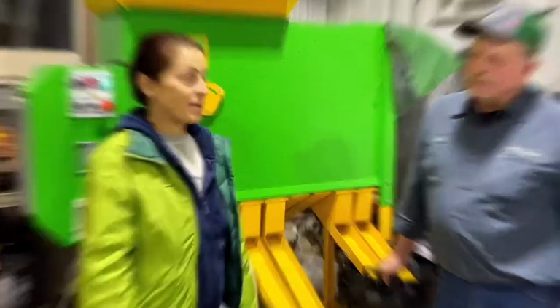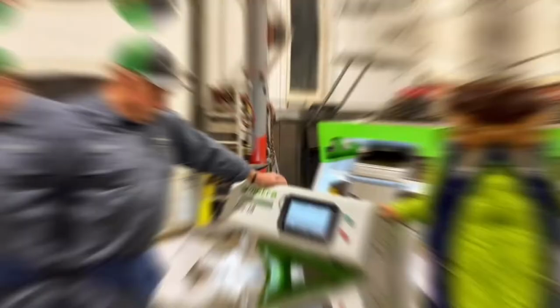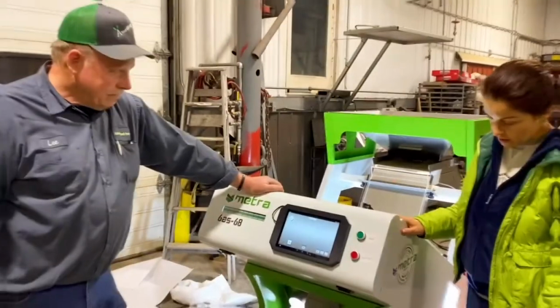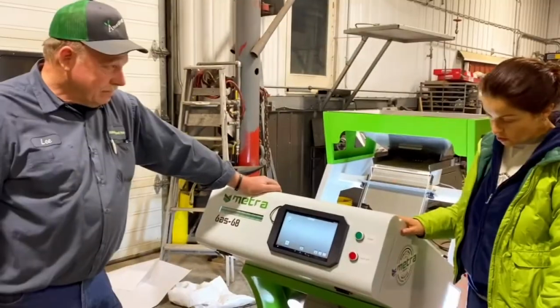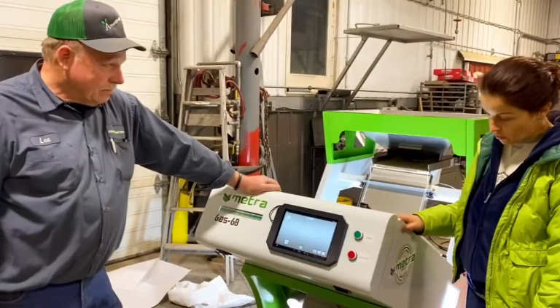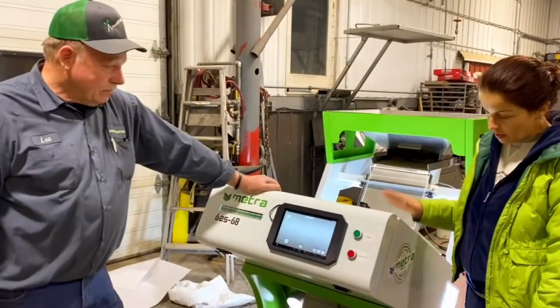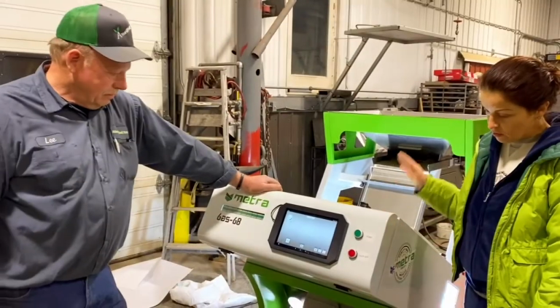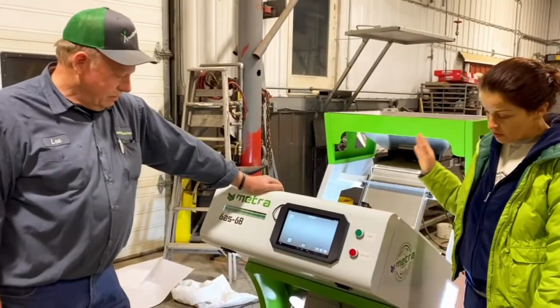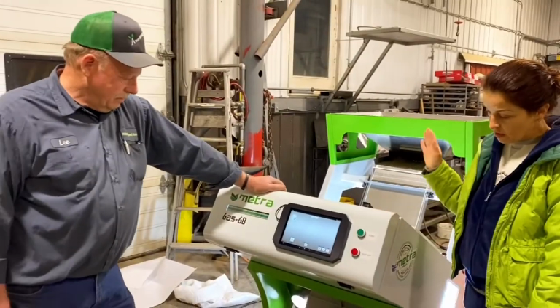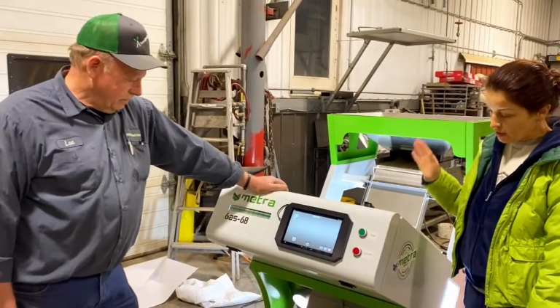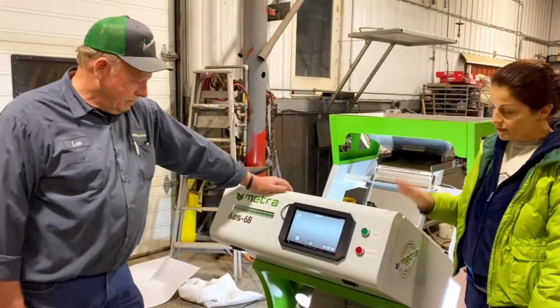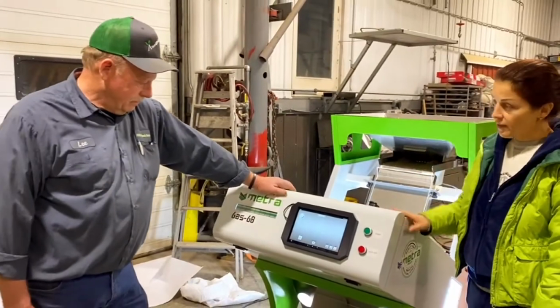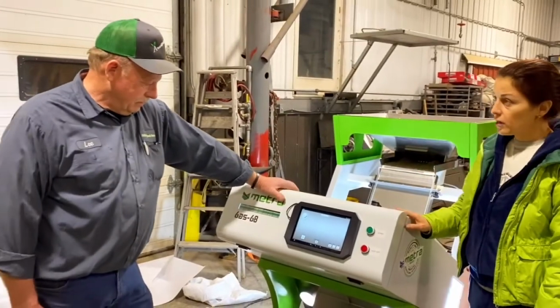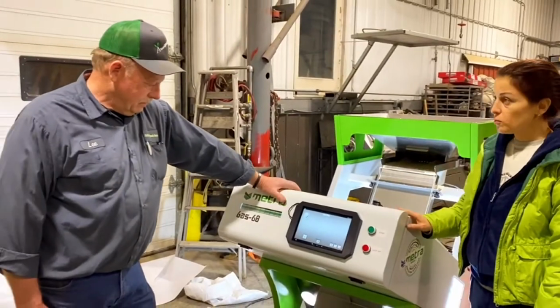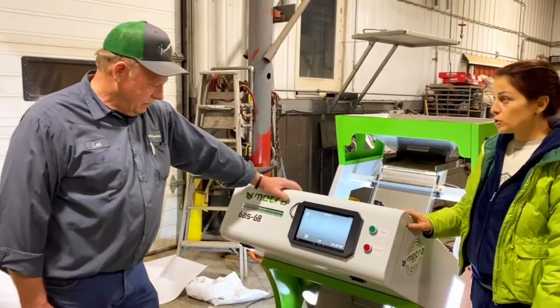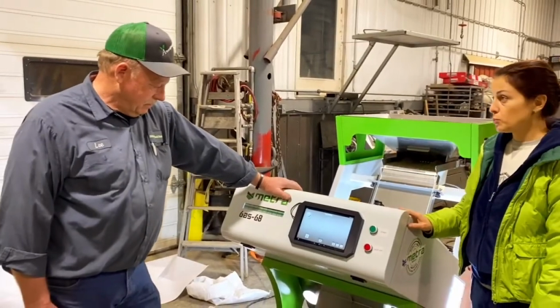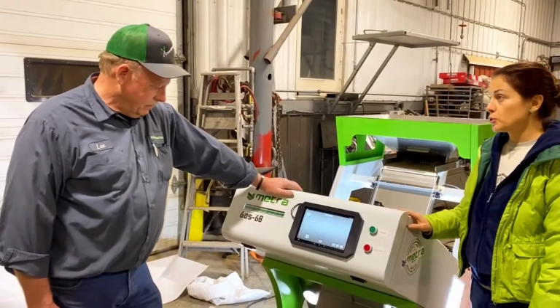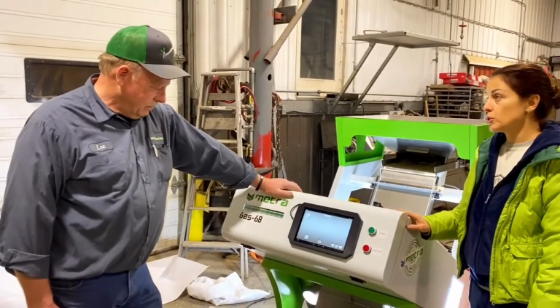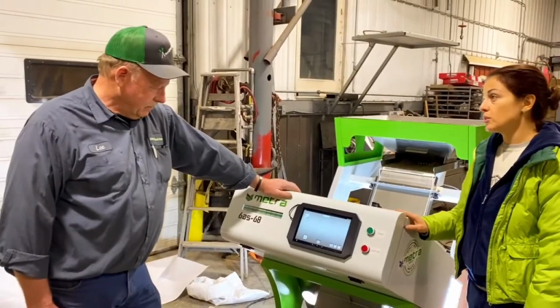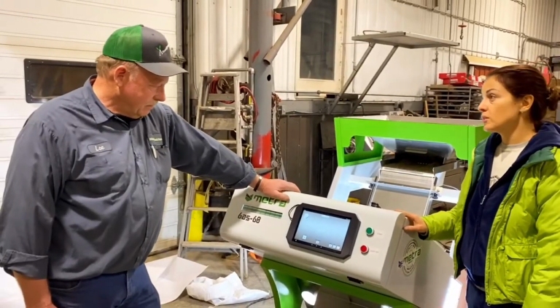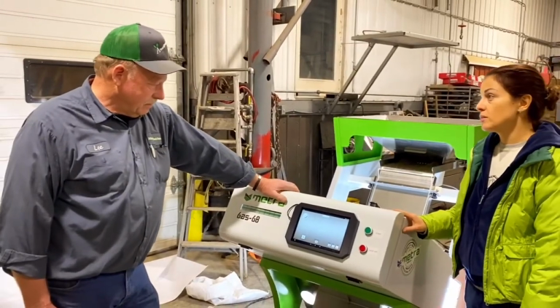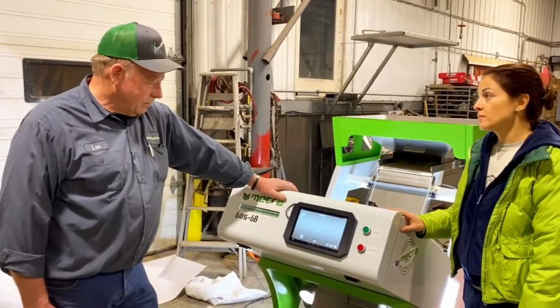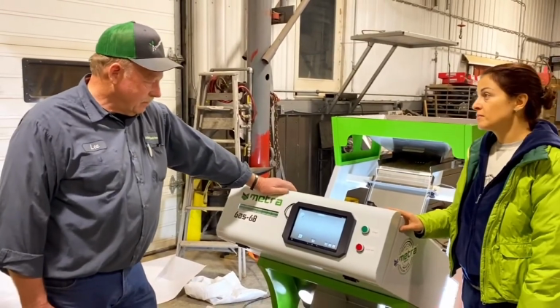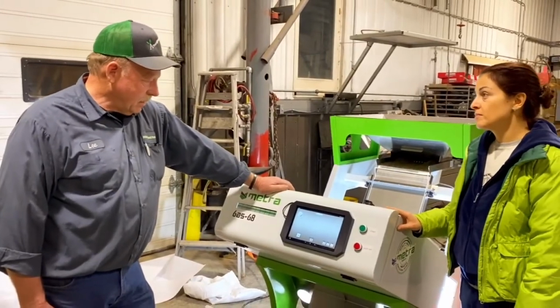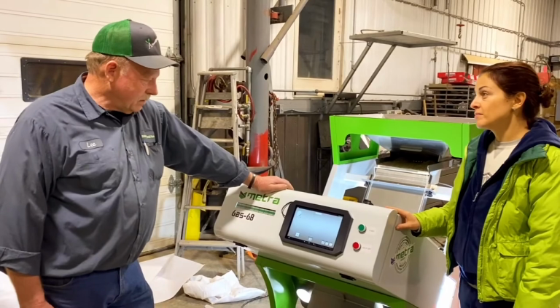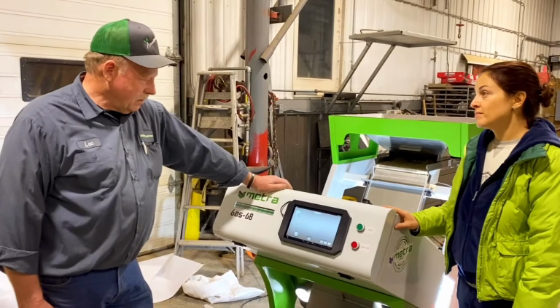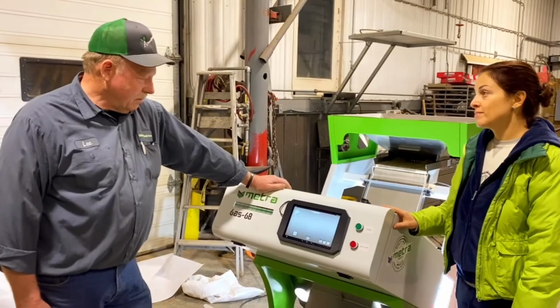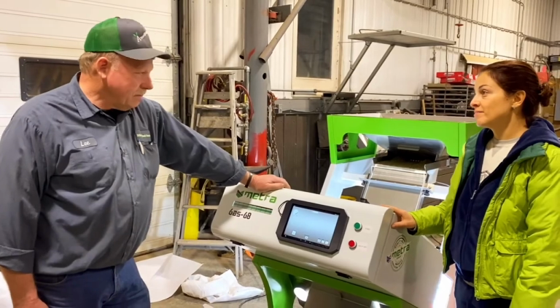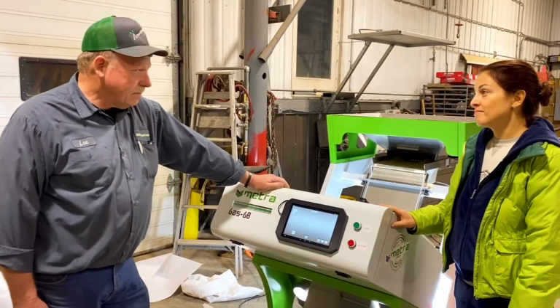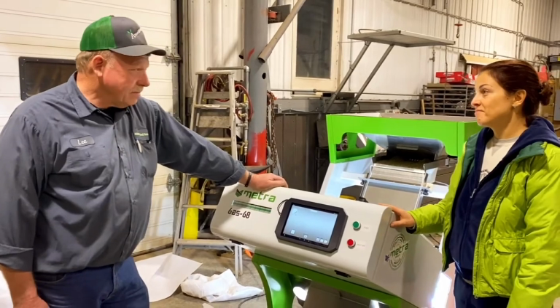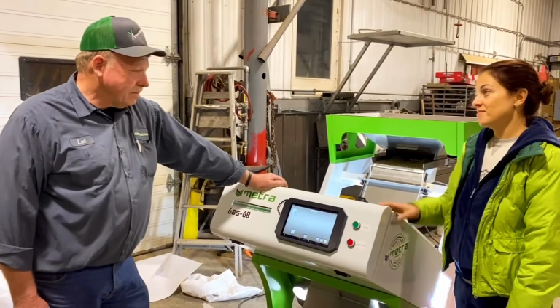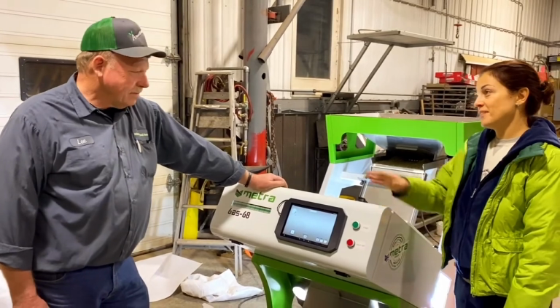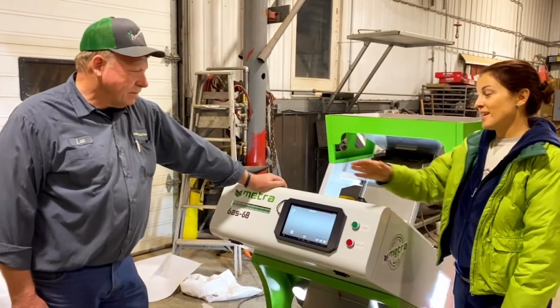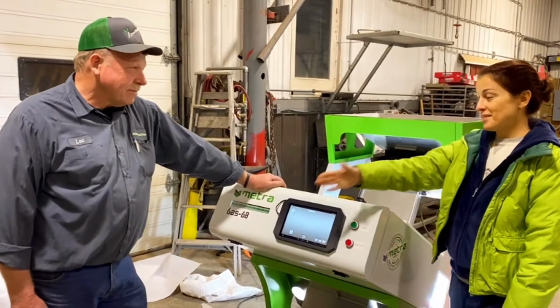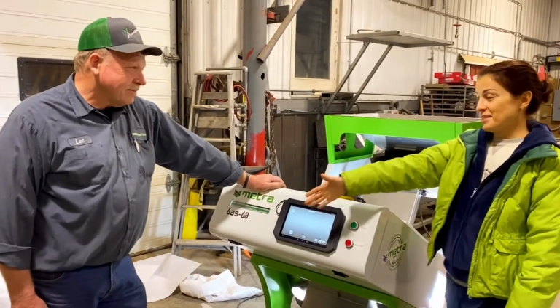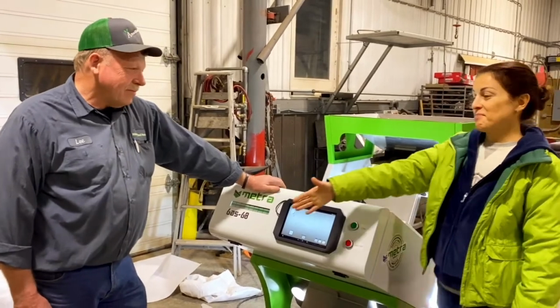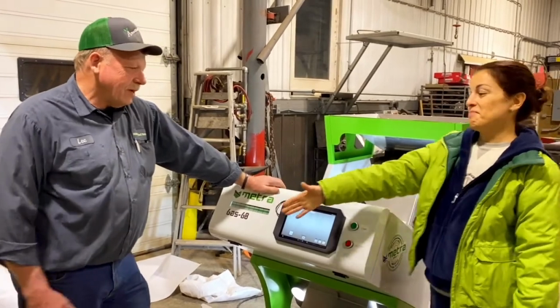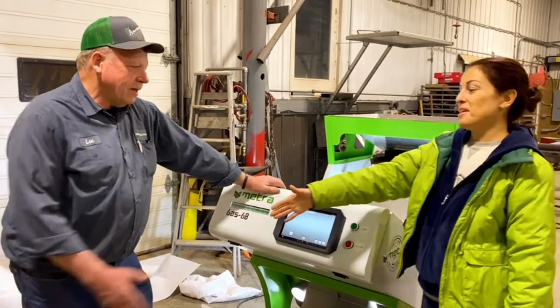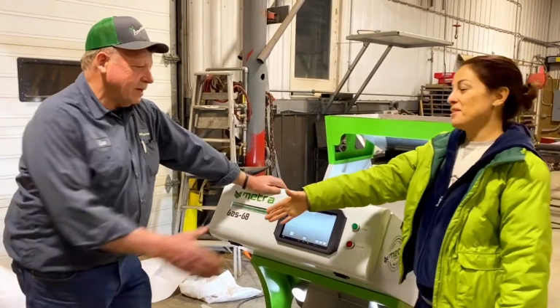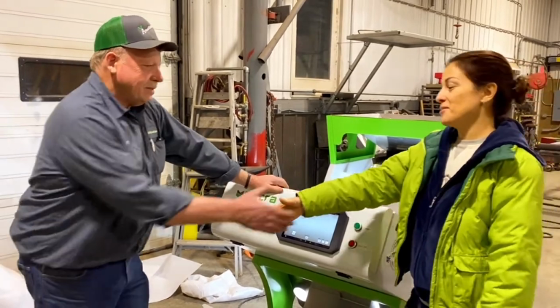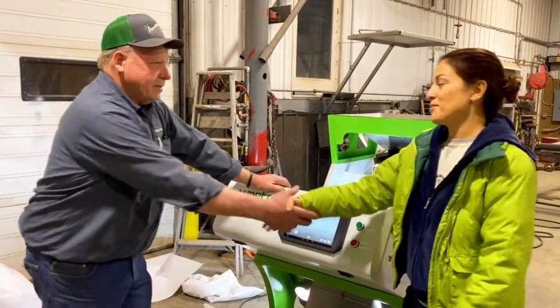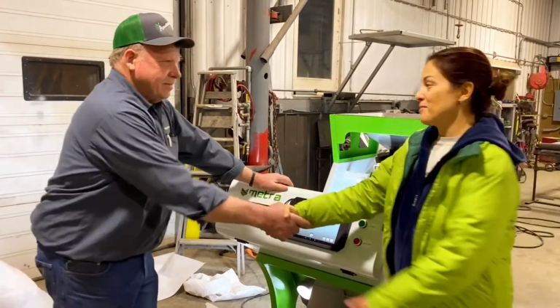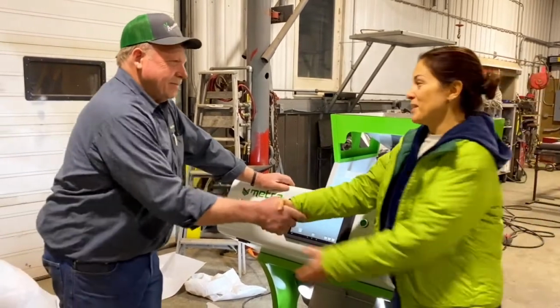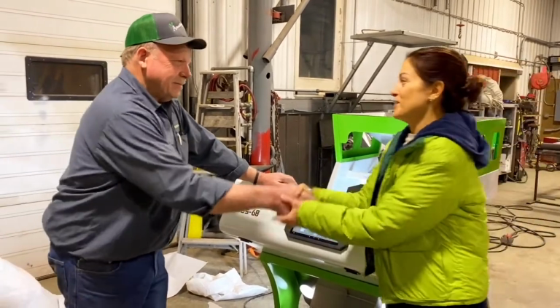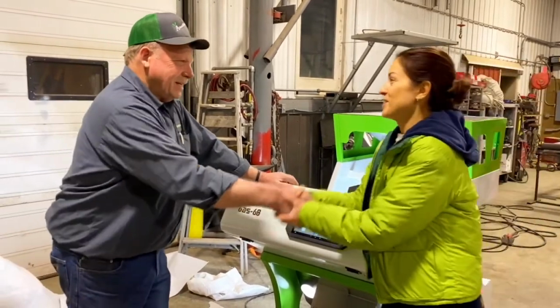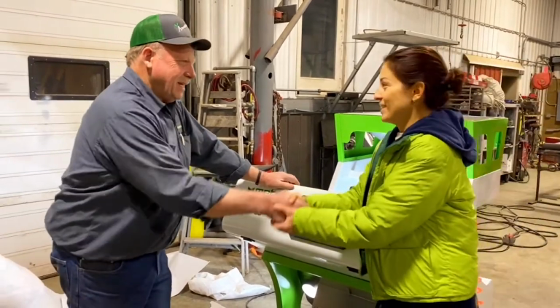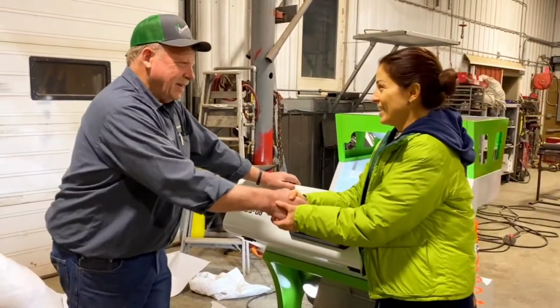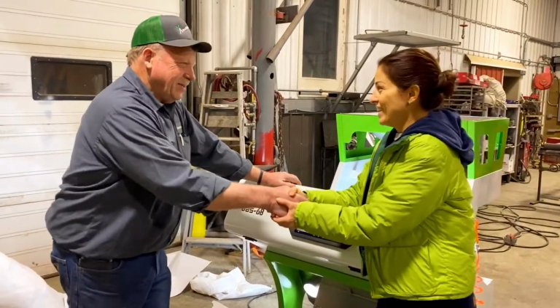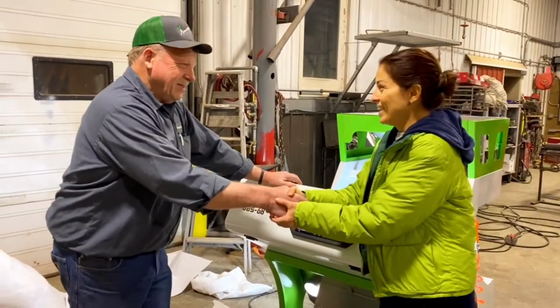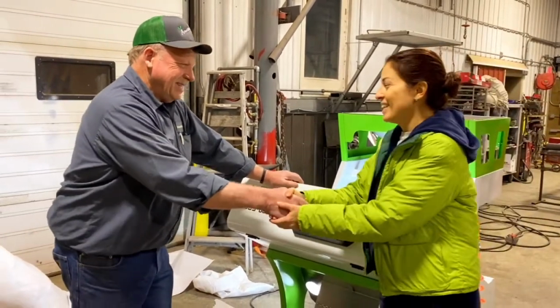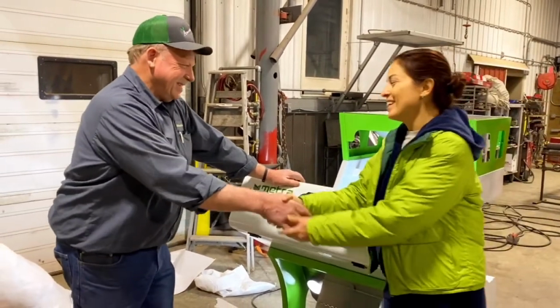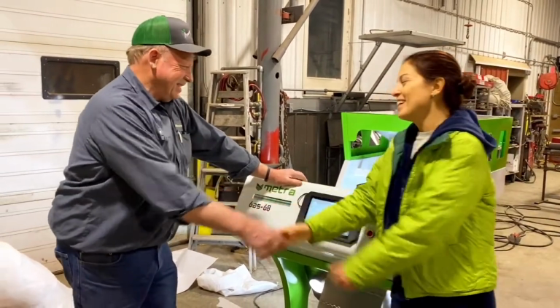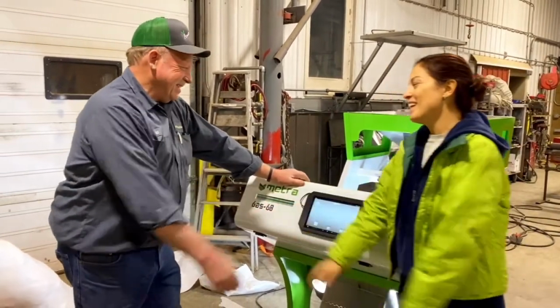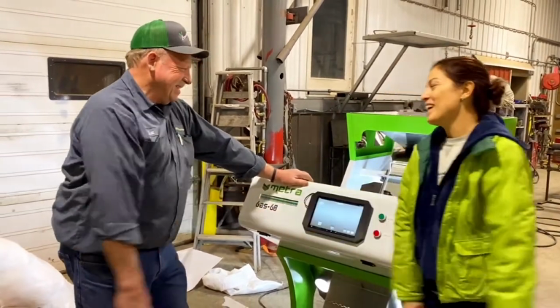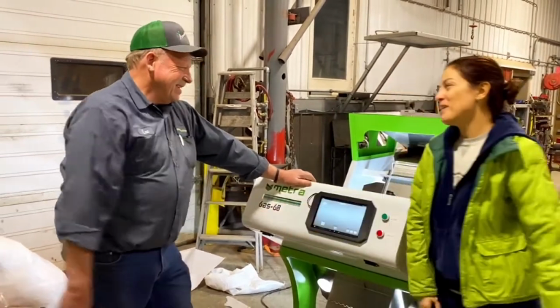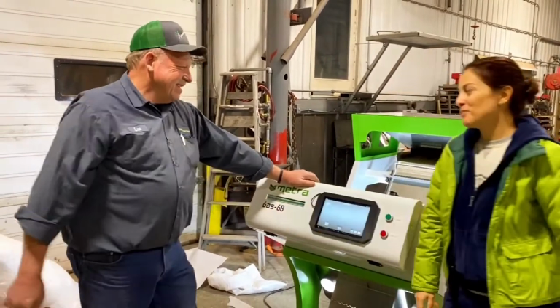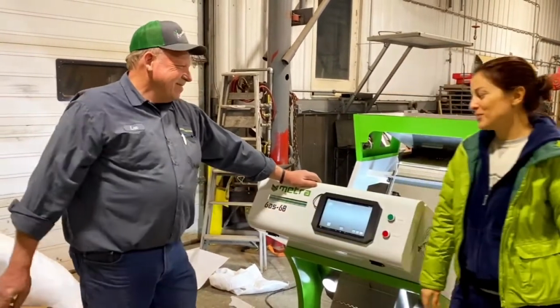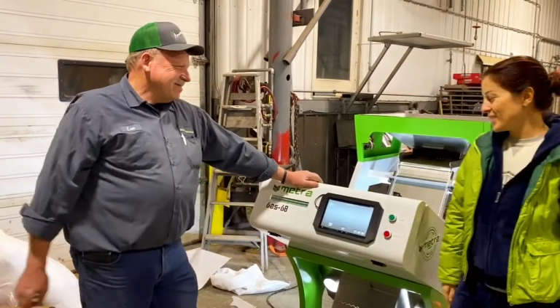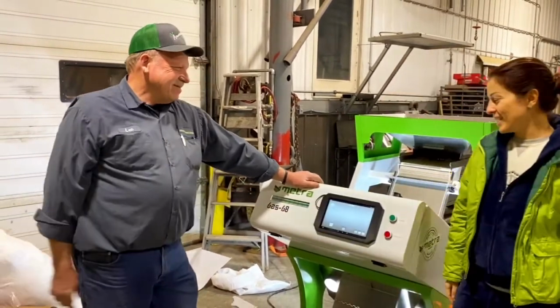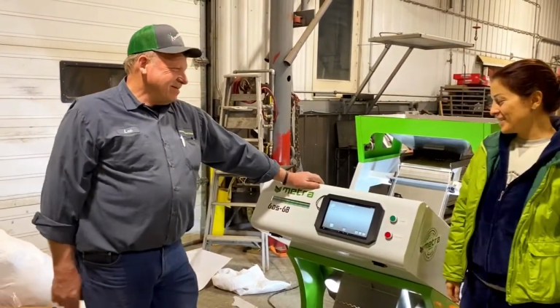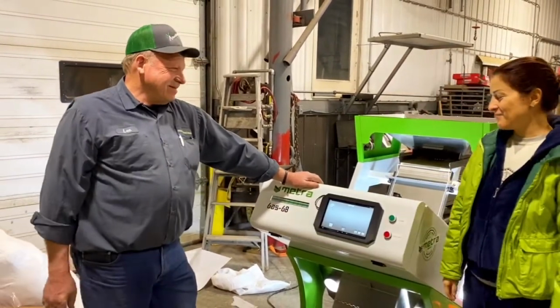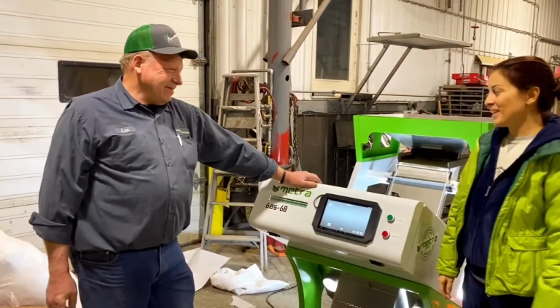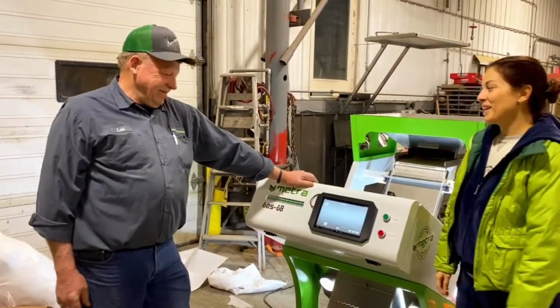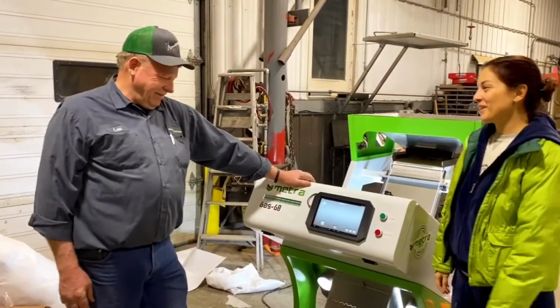So are you satisfied with the purchase? Yes. Fantastic. Thank you so much.